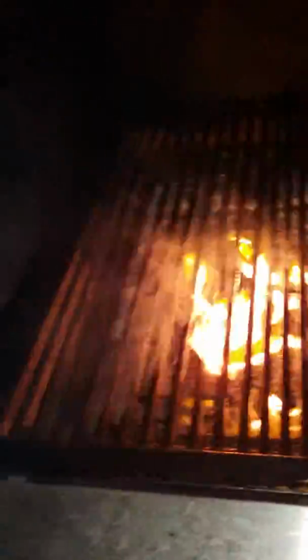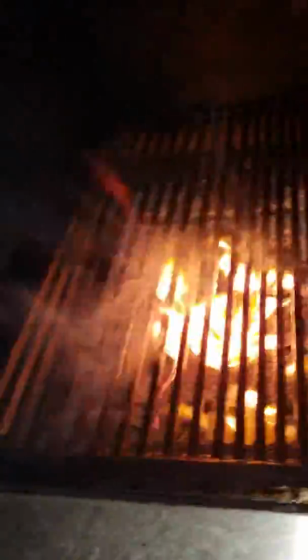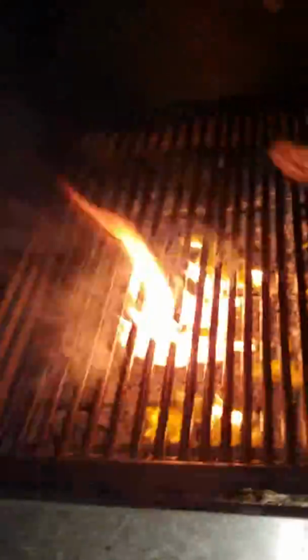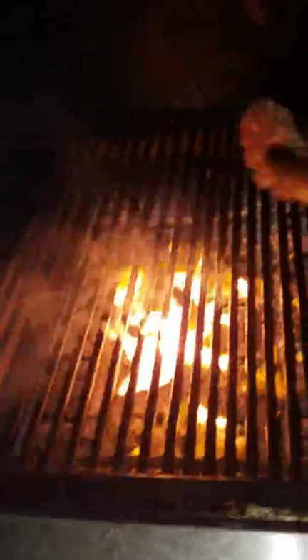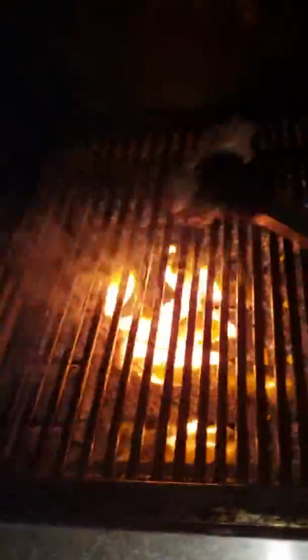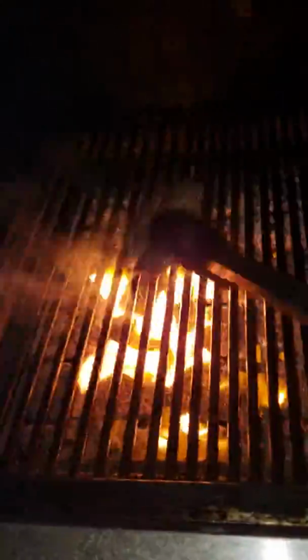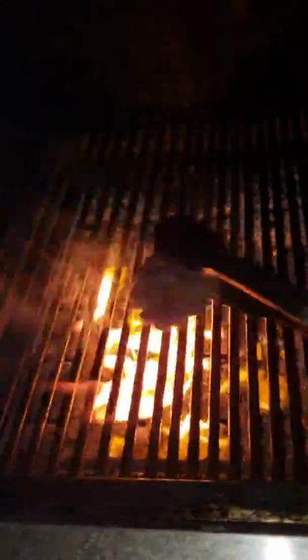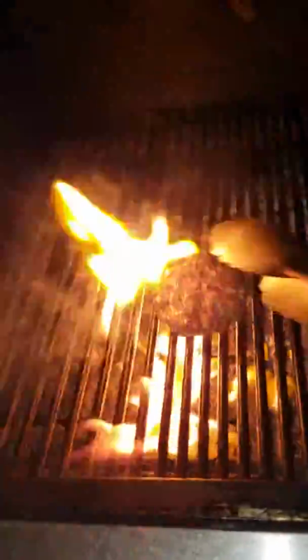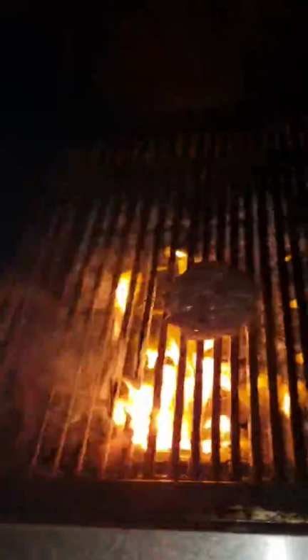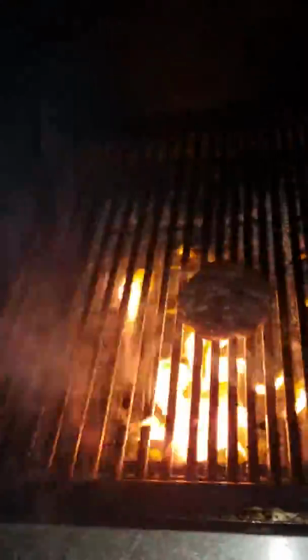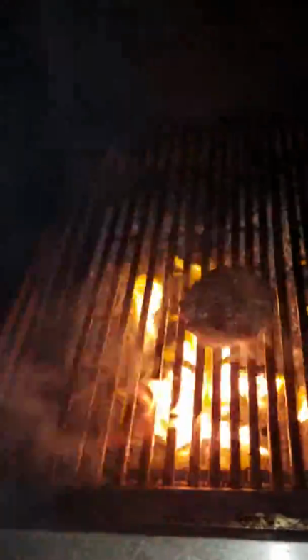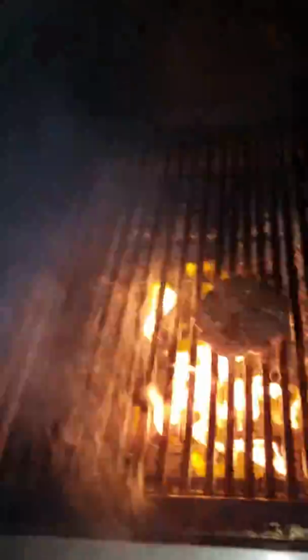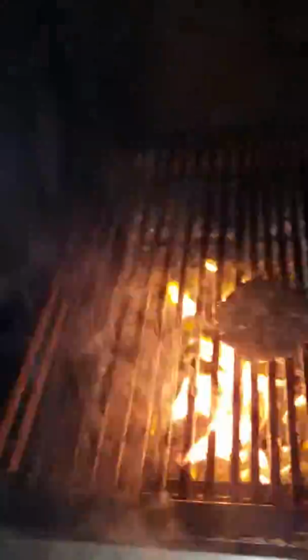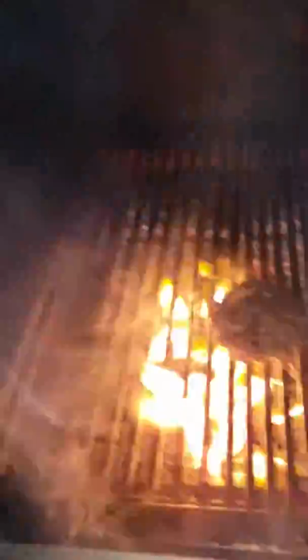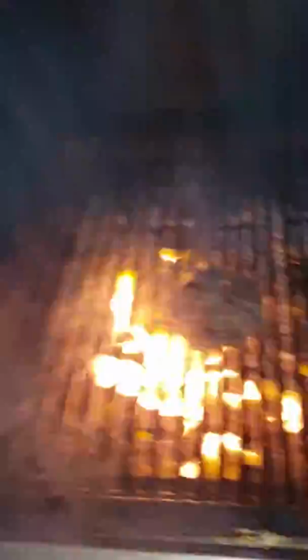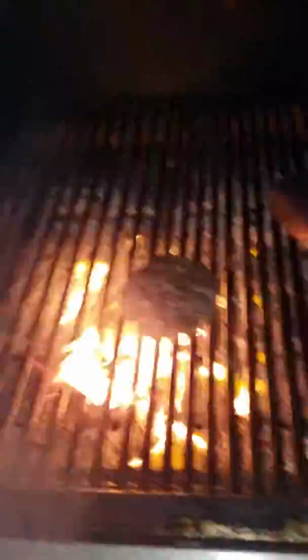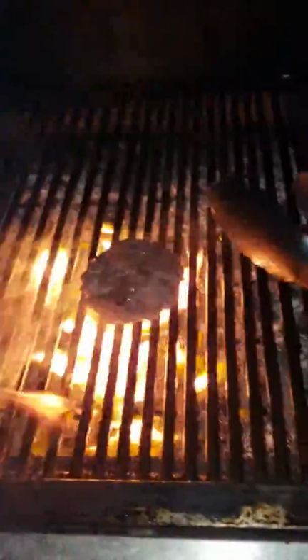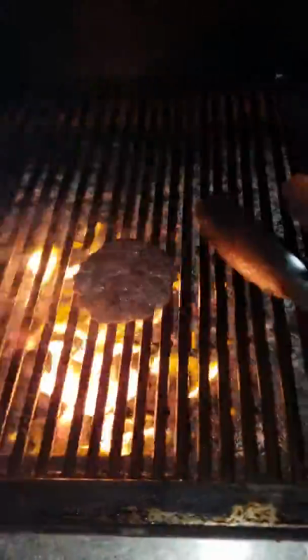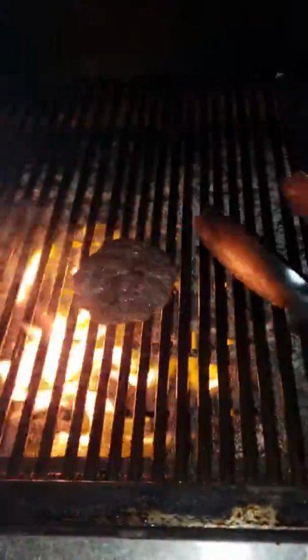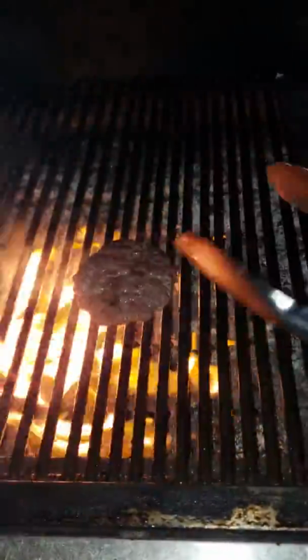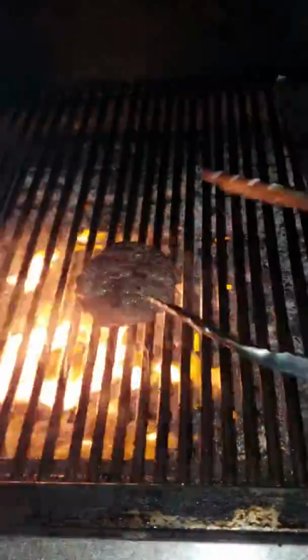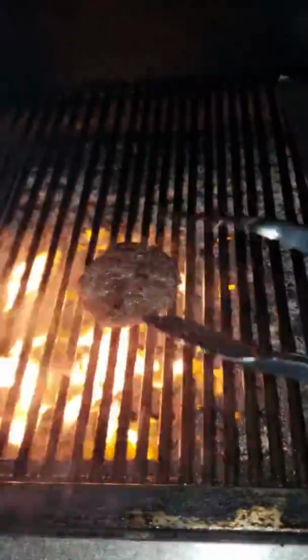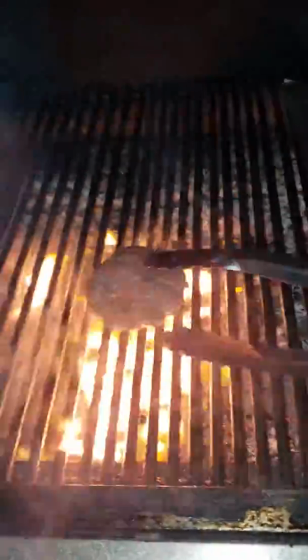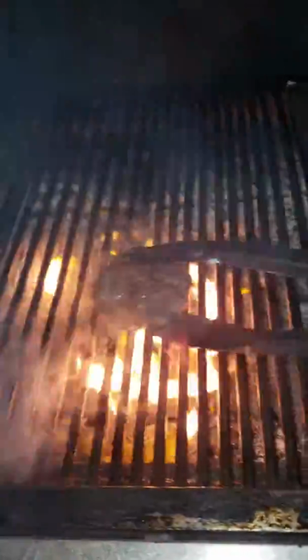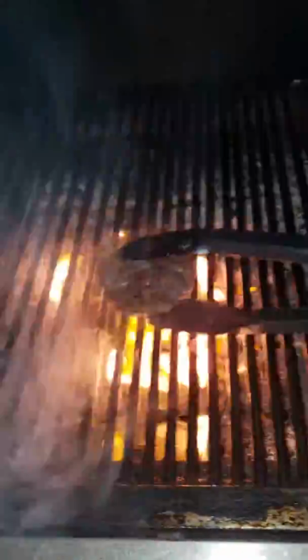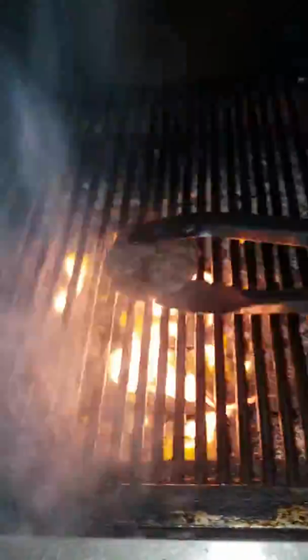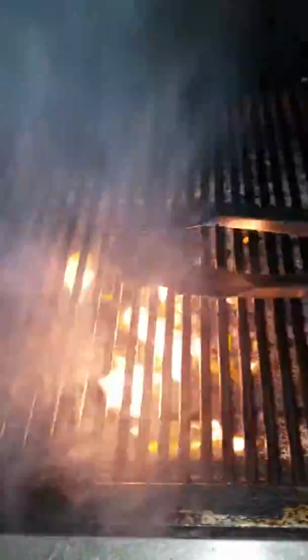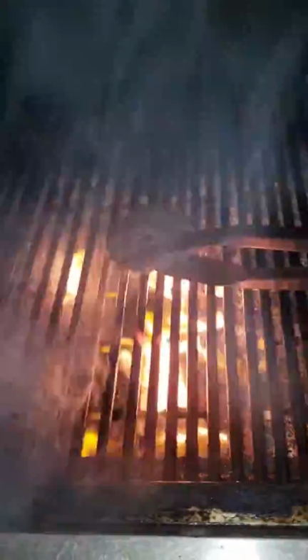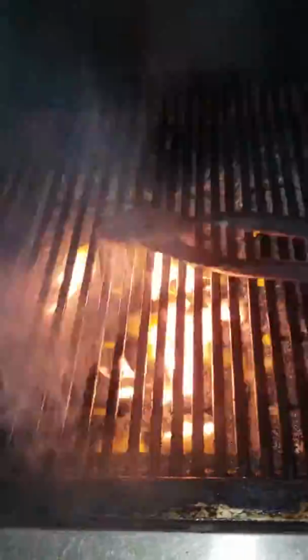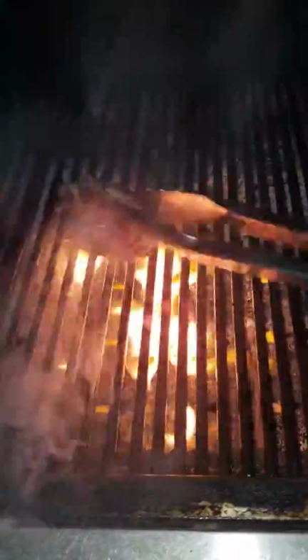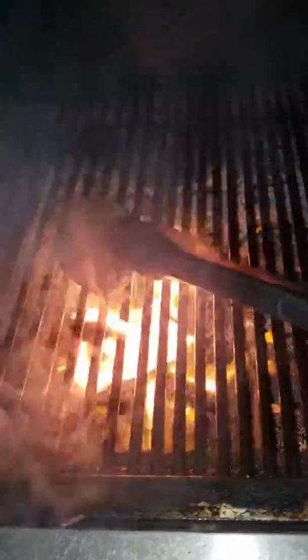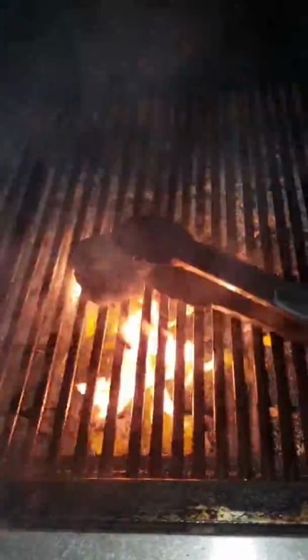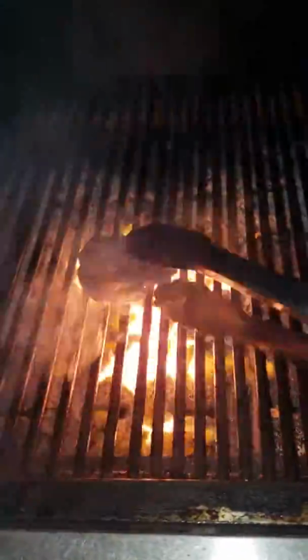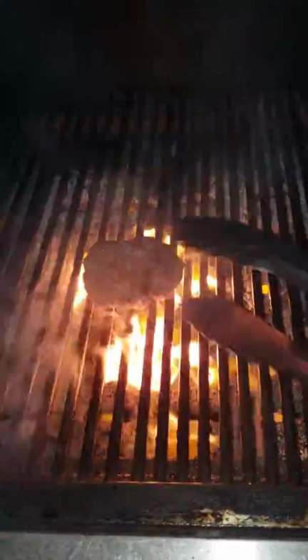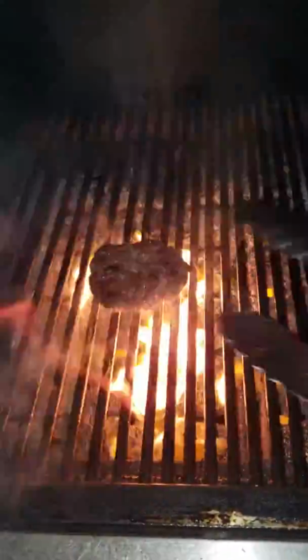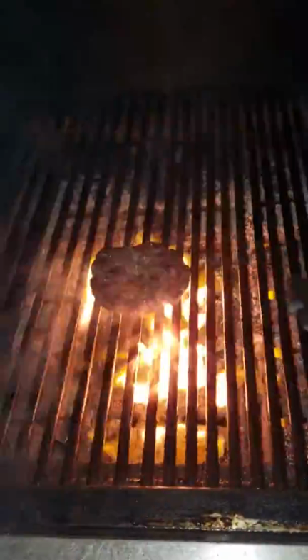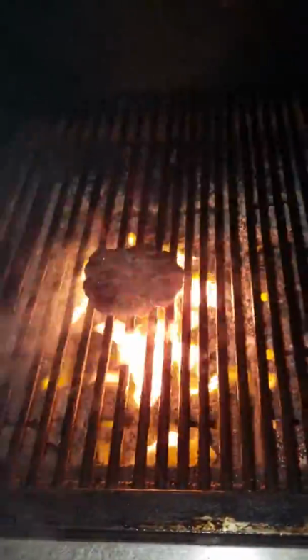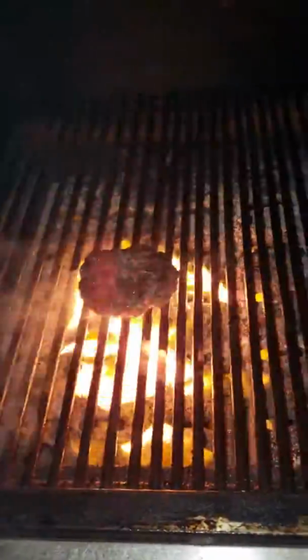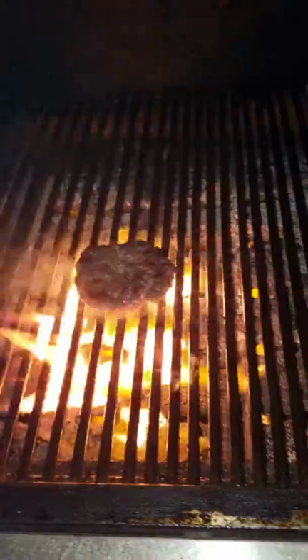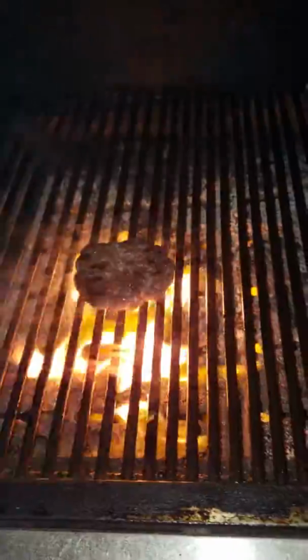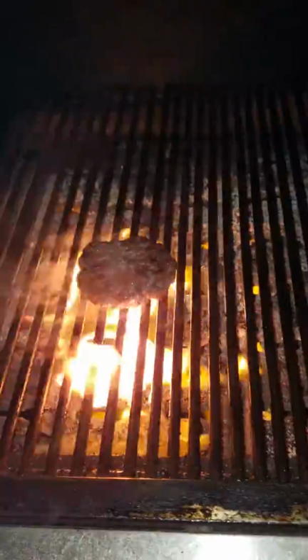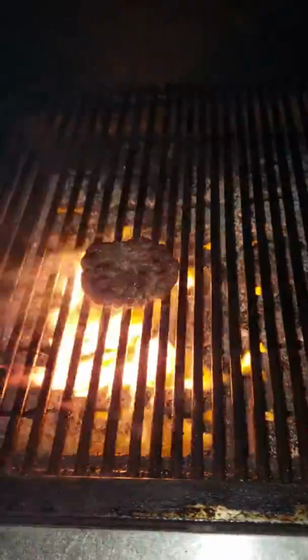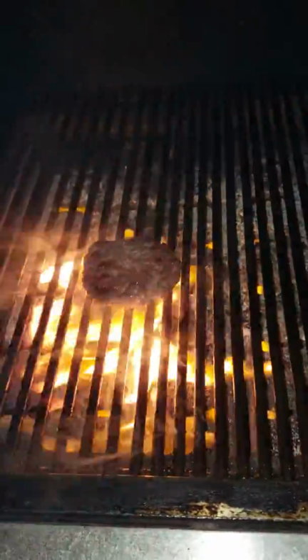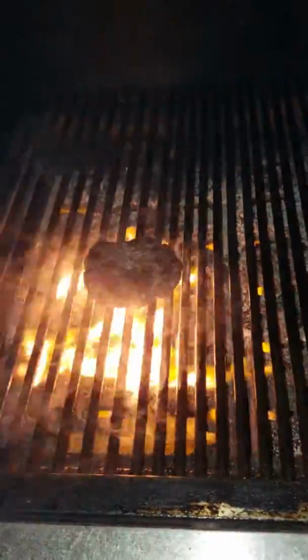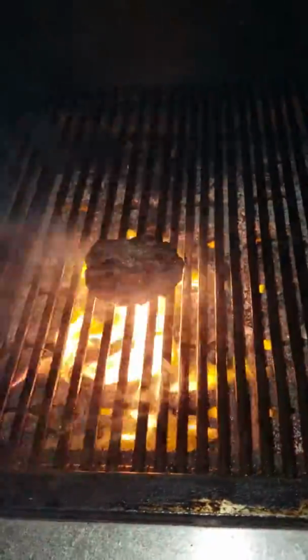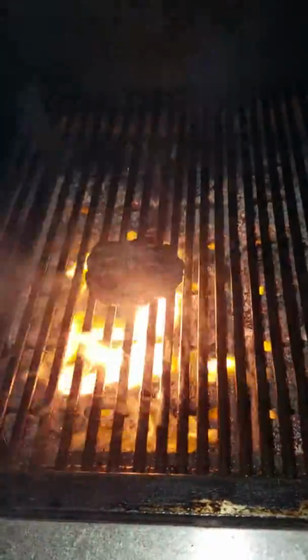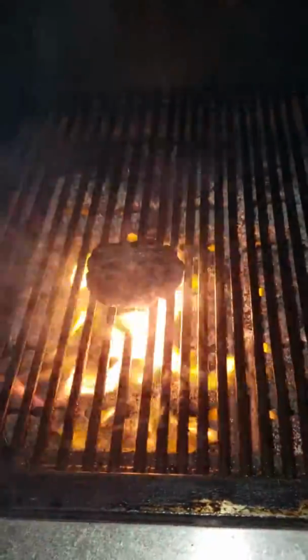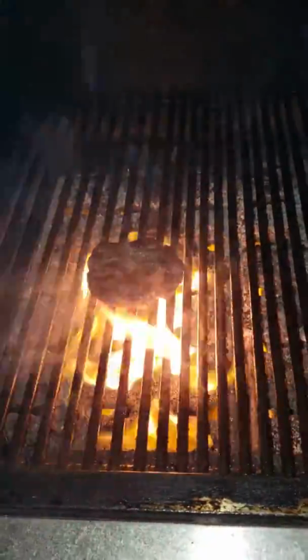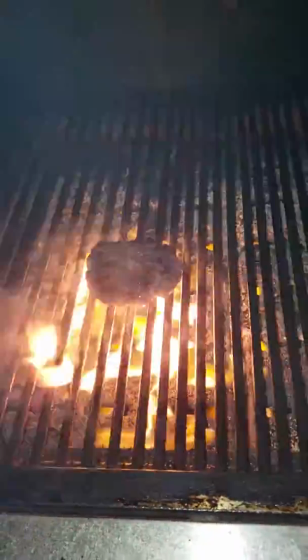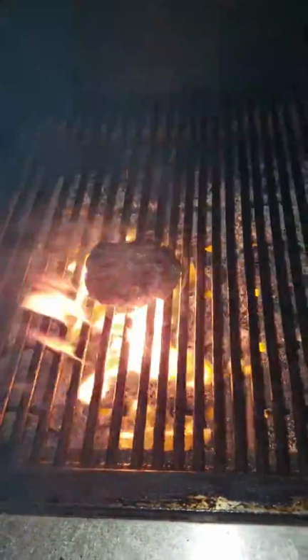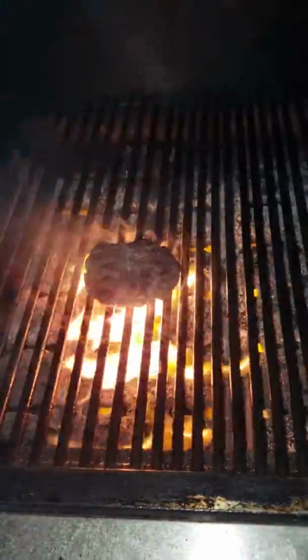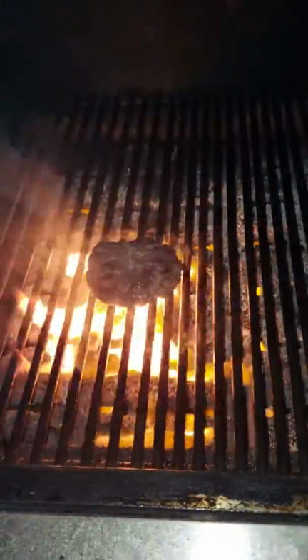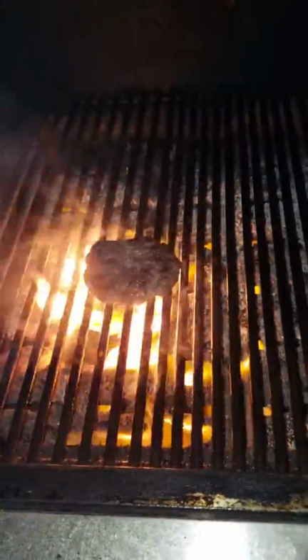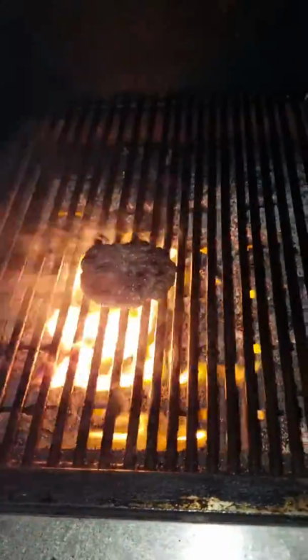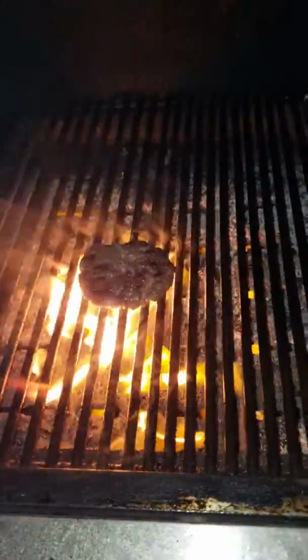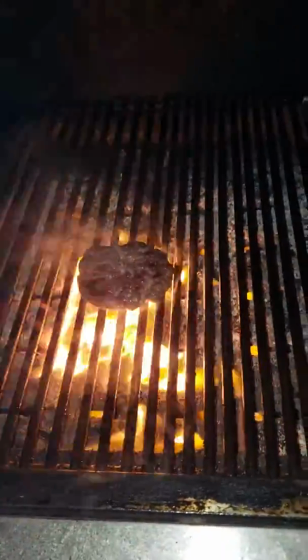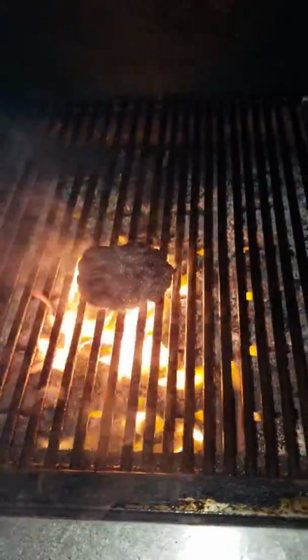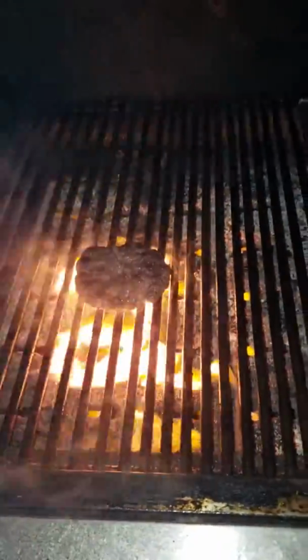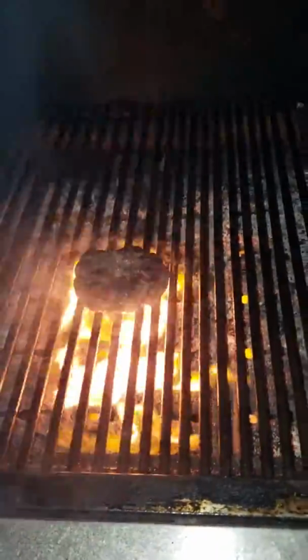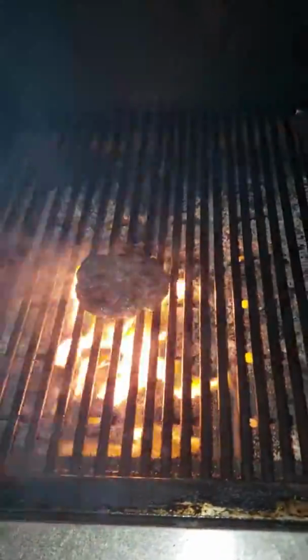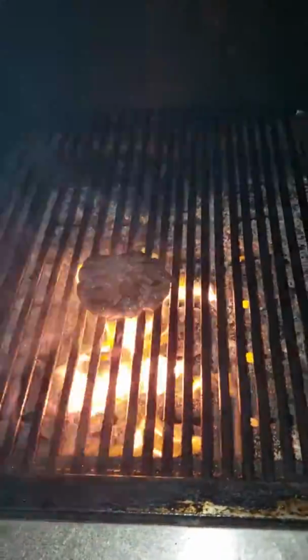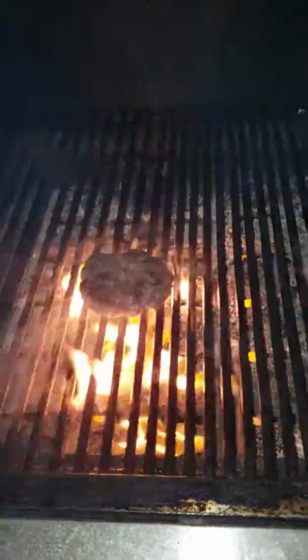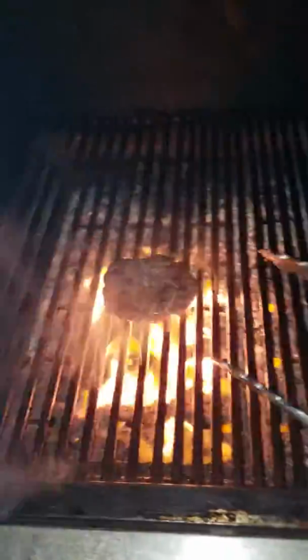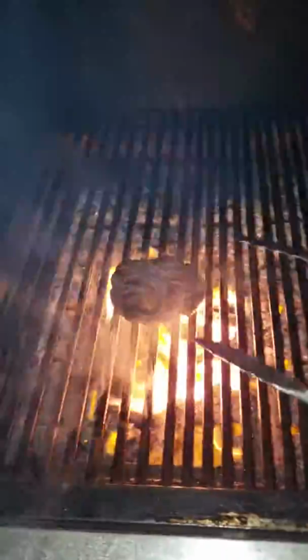This burger needs a good sear now. See how much it shrank, guys? That's how much fat was in that picanha.